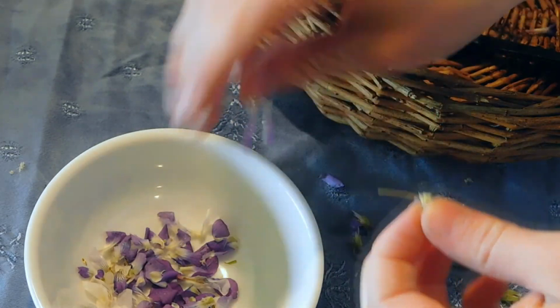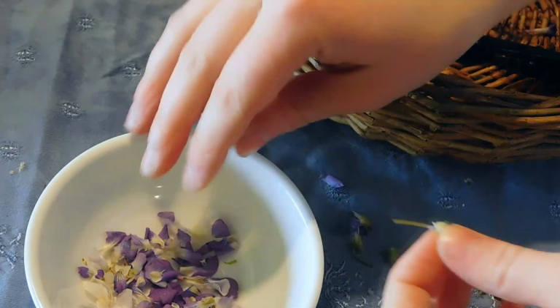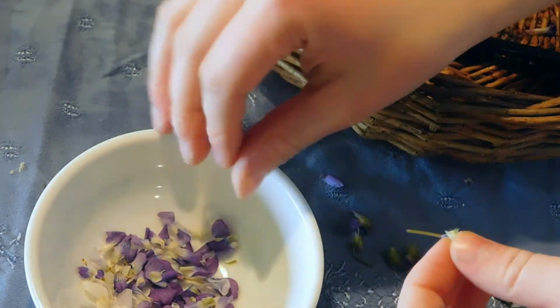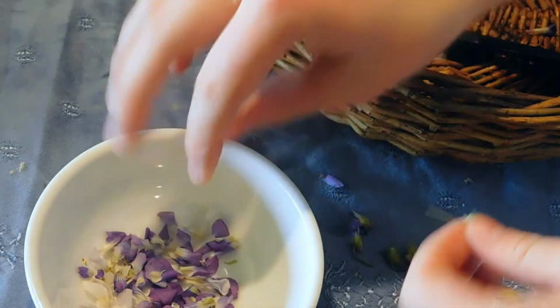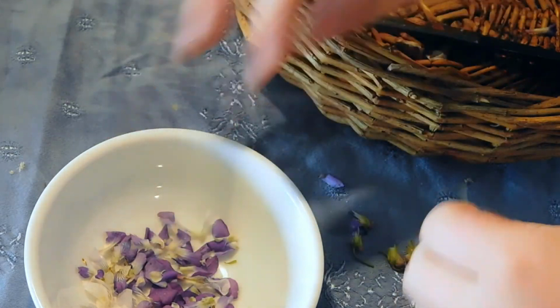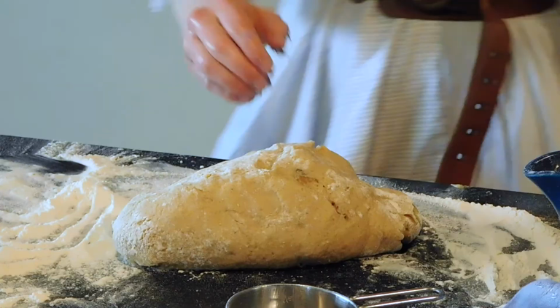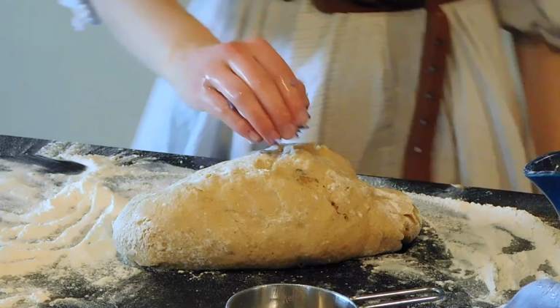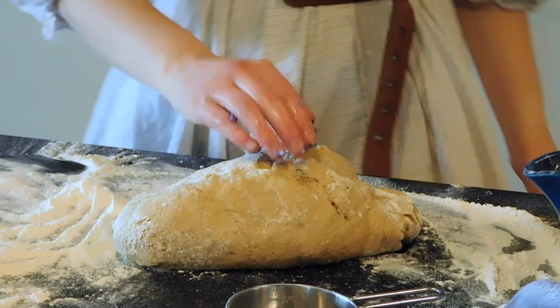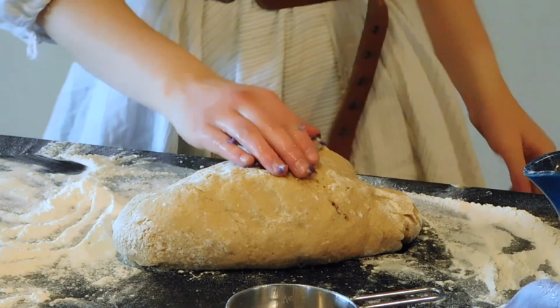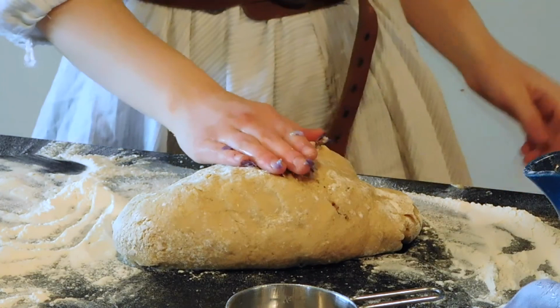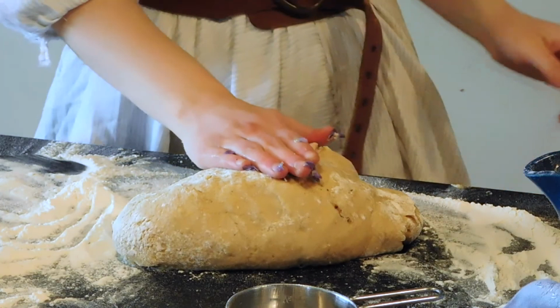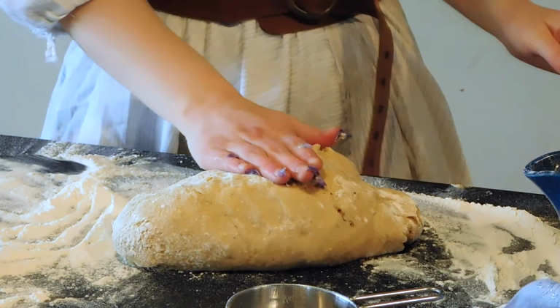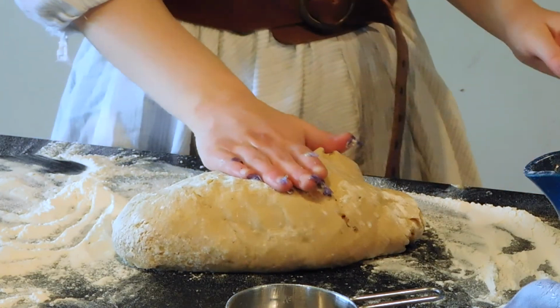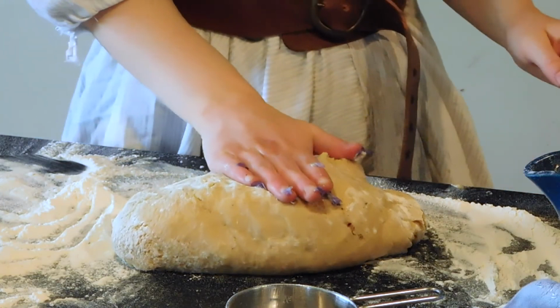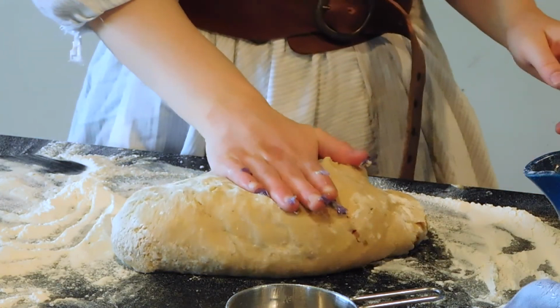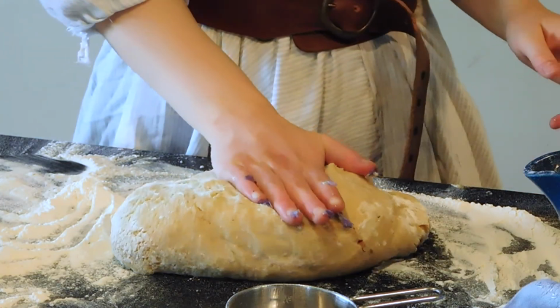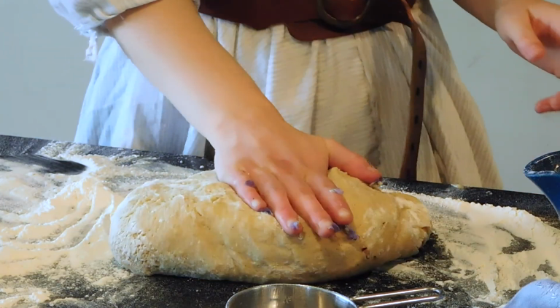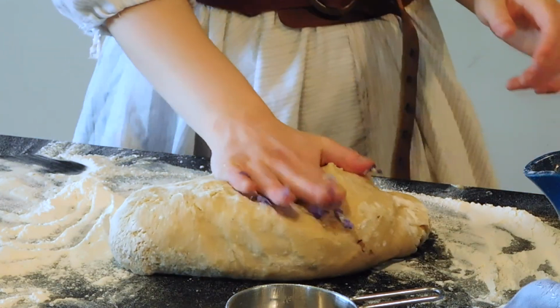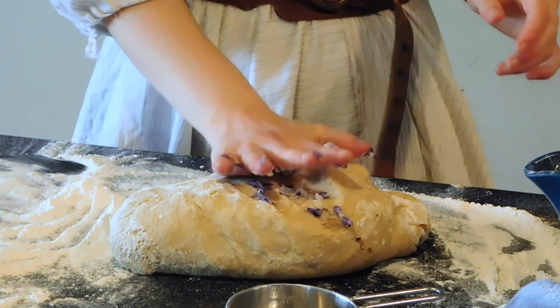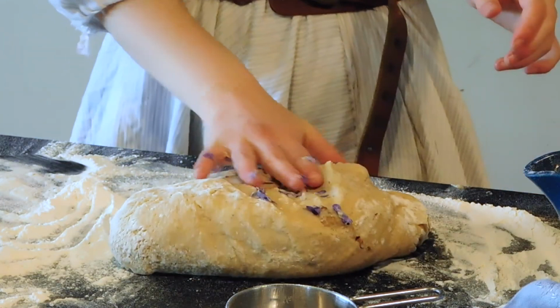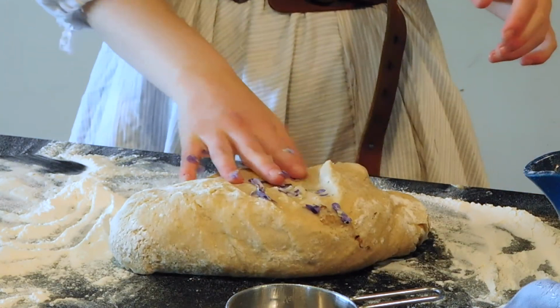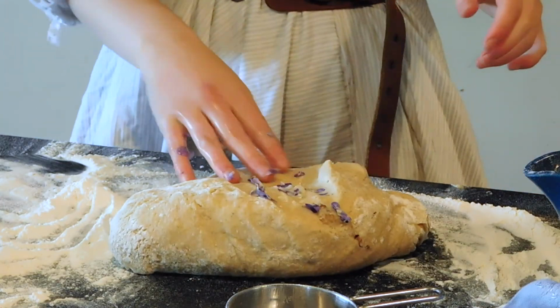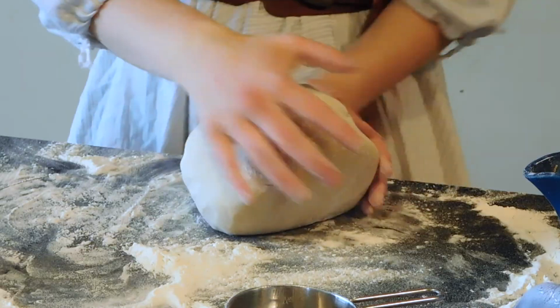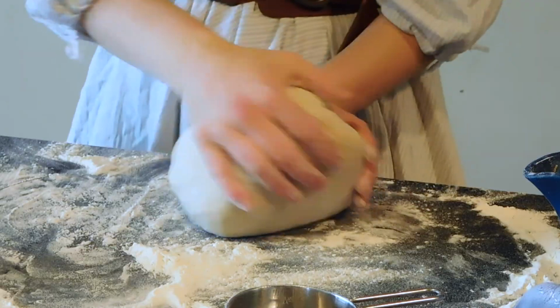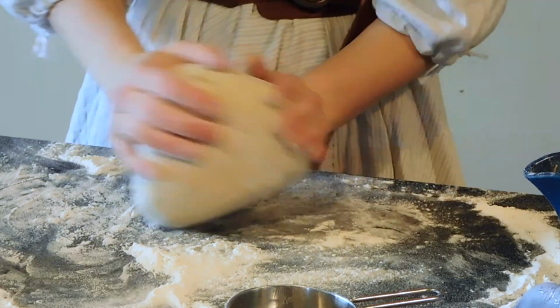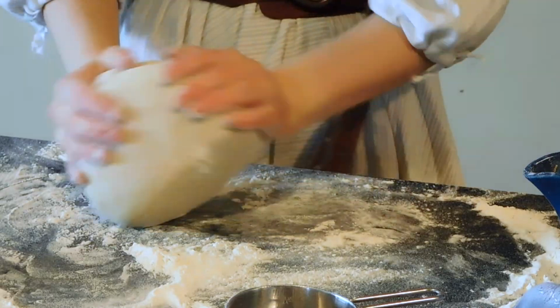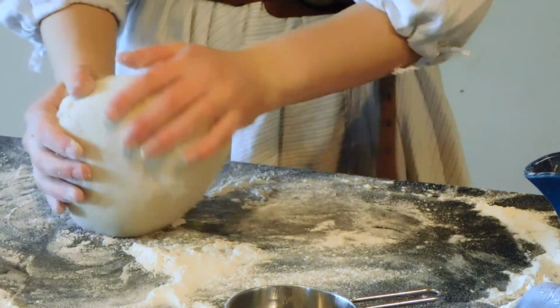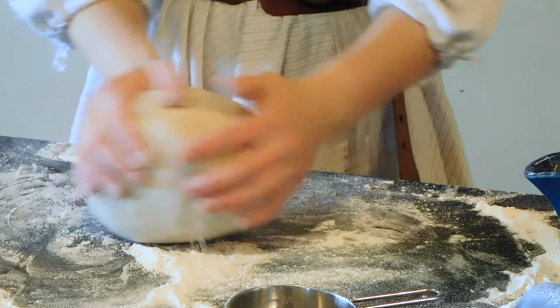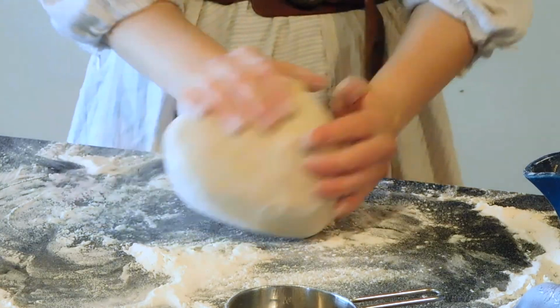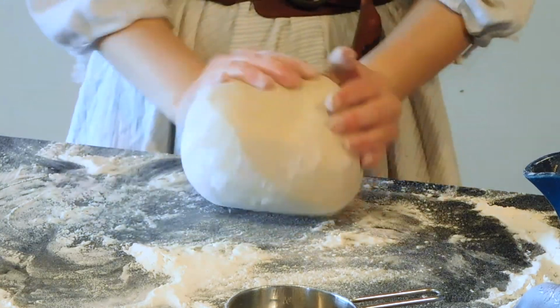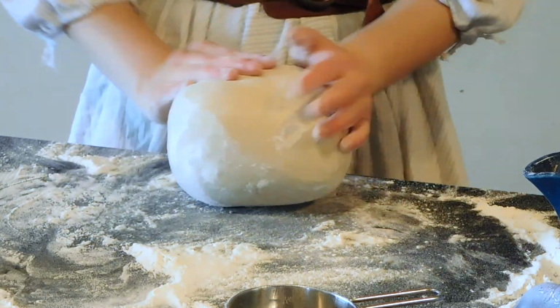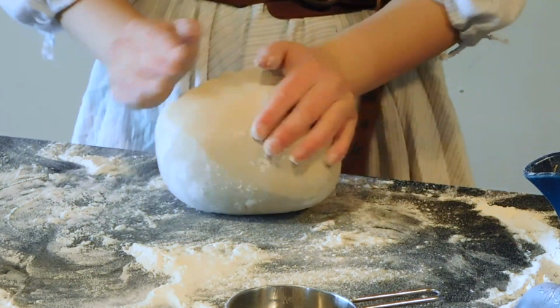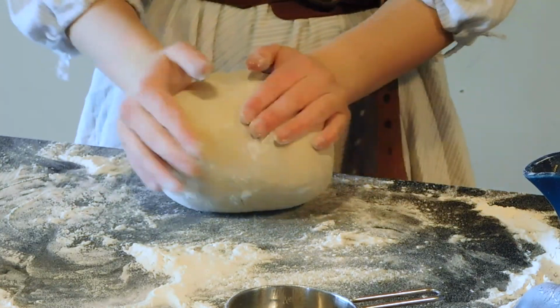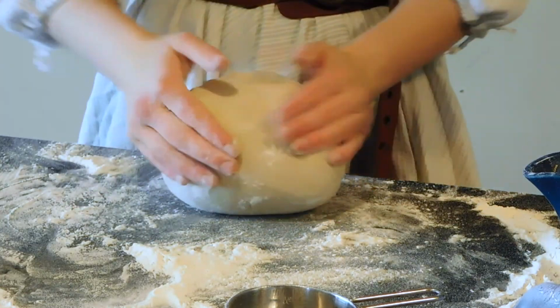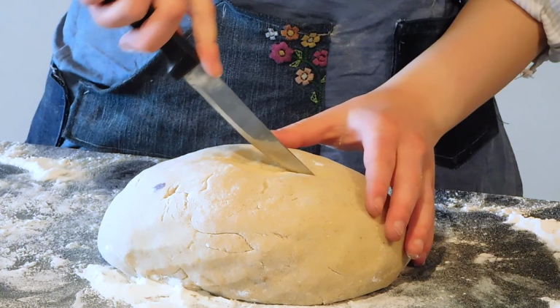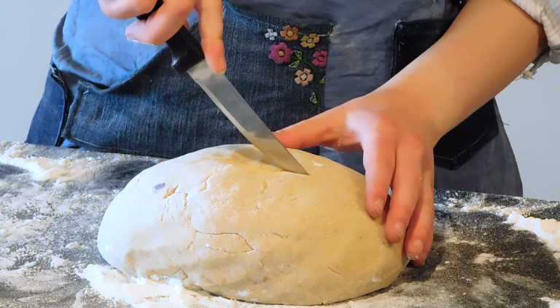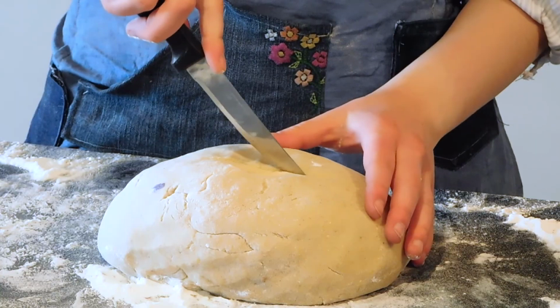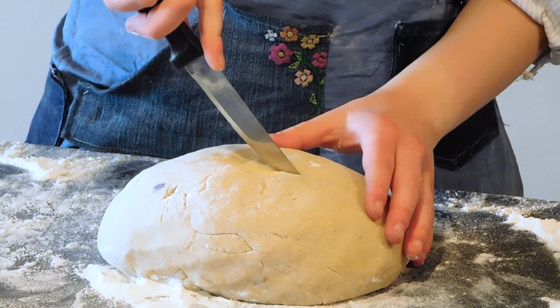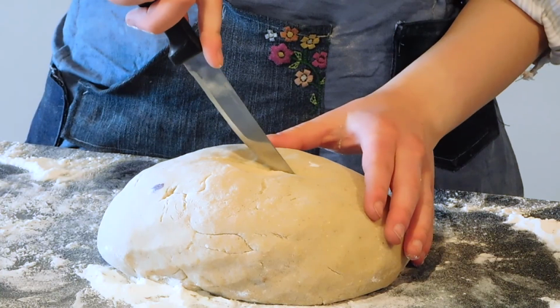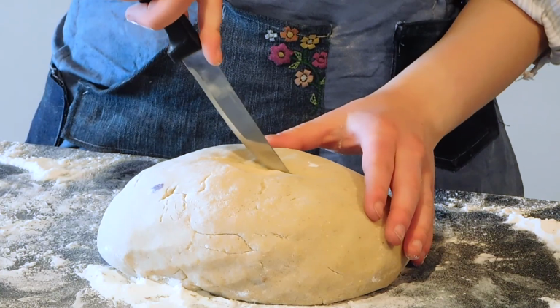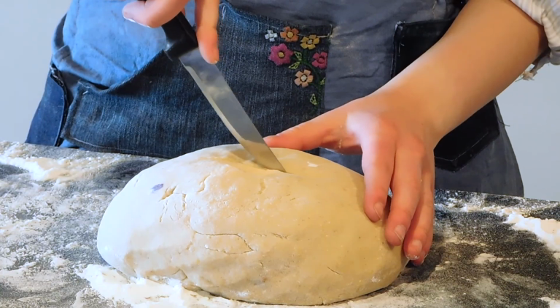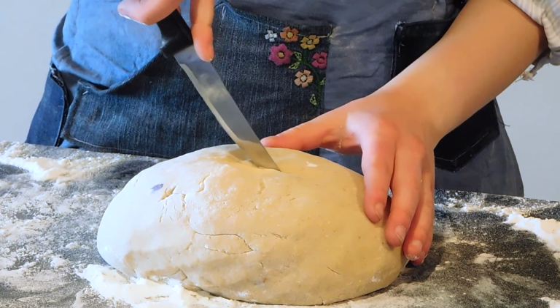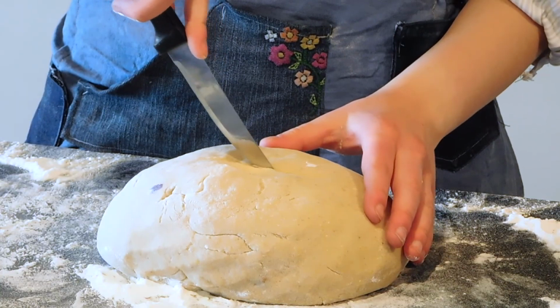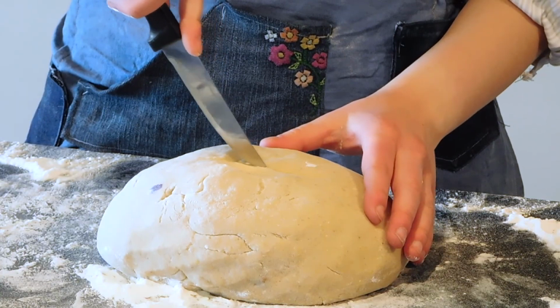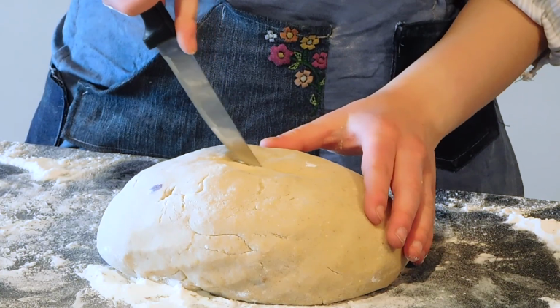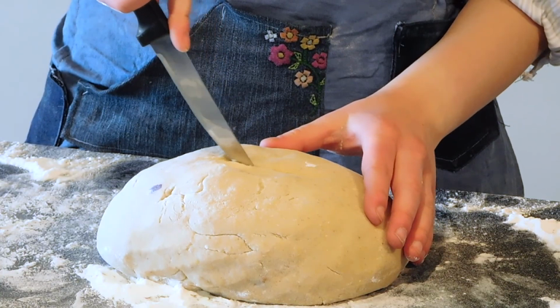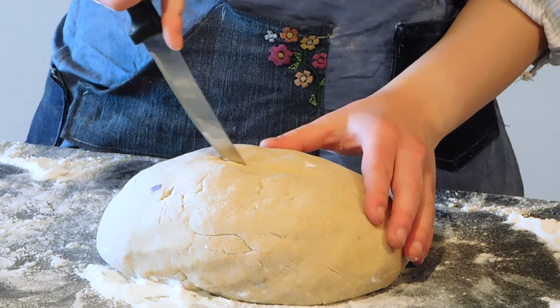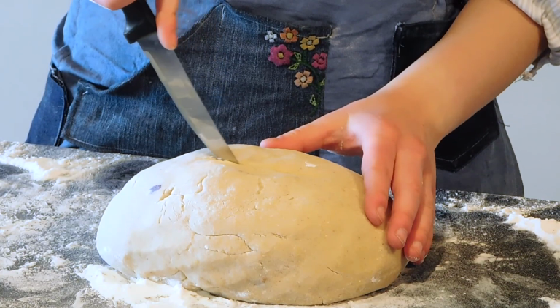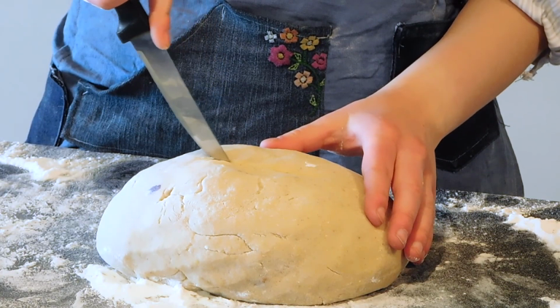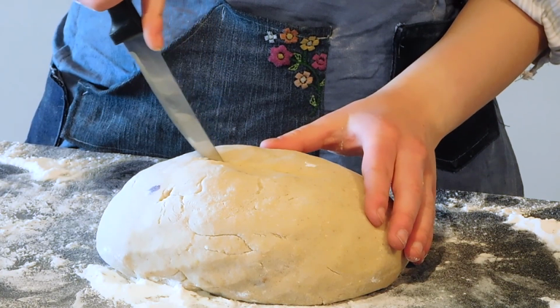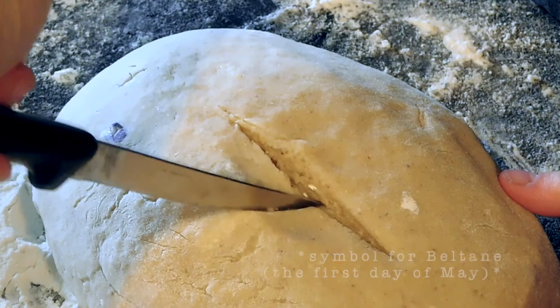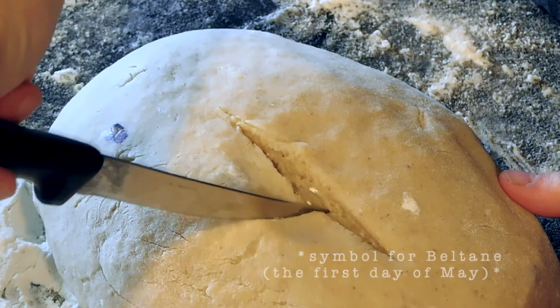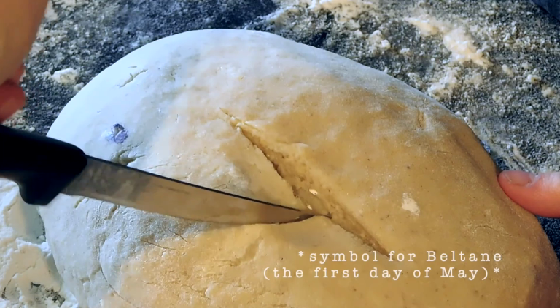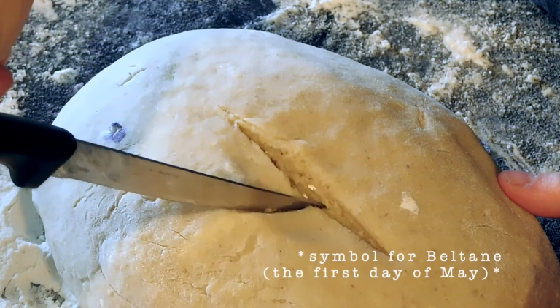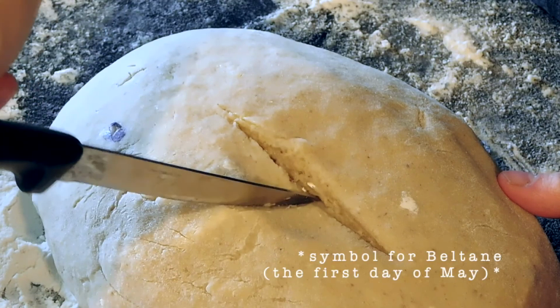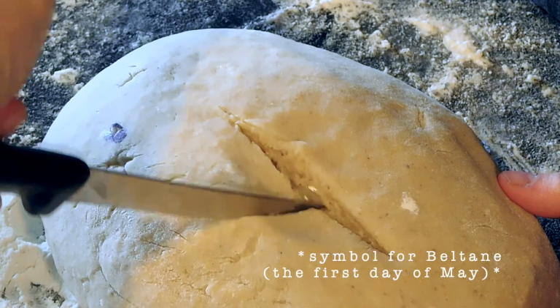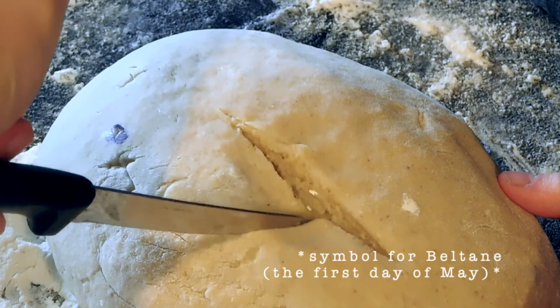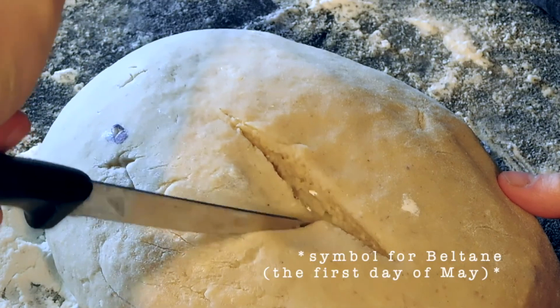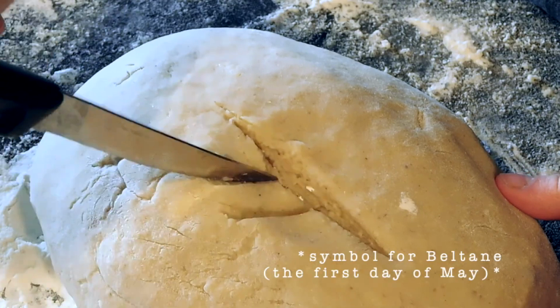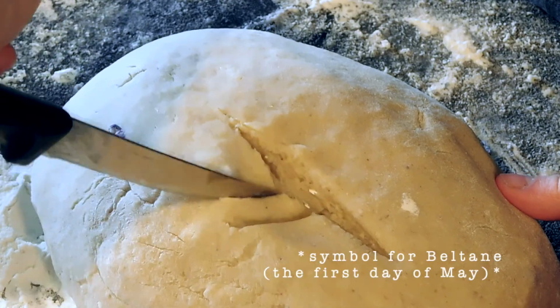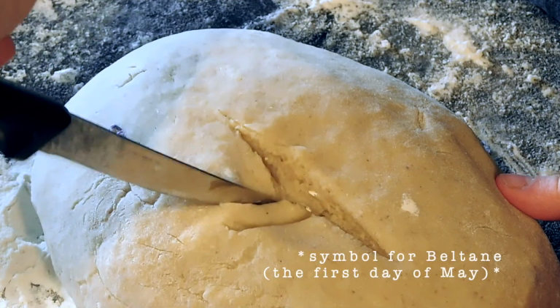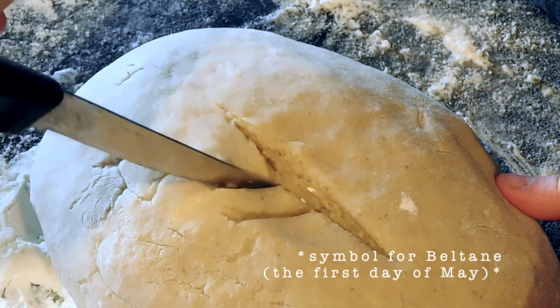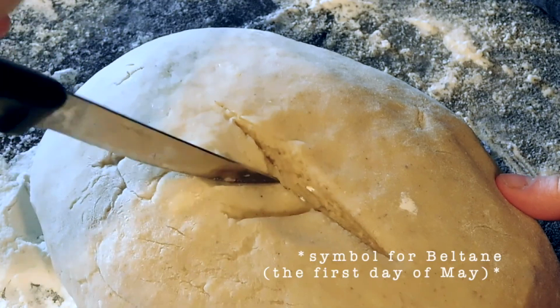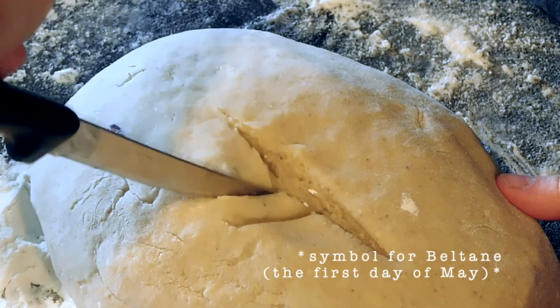Form the dough into a ball or whatever shape you'd like and place it on the baking pan to bake for about 40 minutes to an hour, or once the top is a nice golden brown.